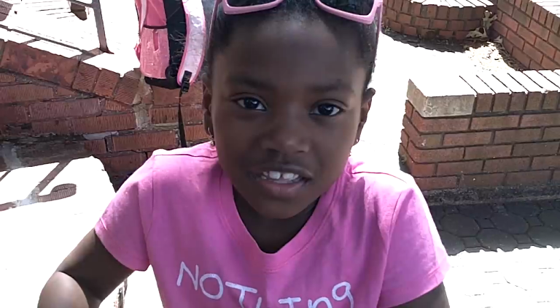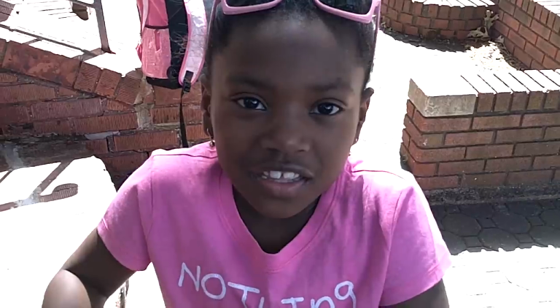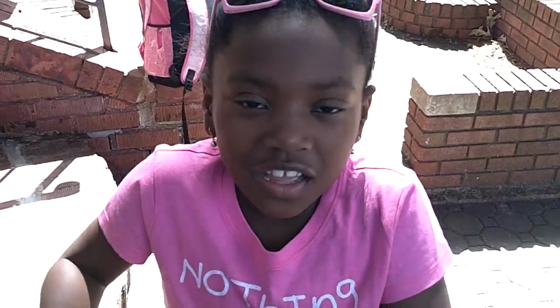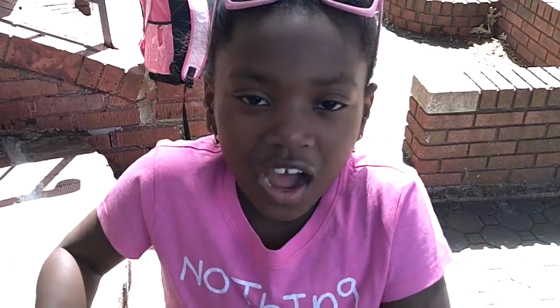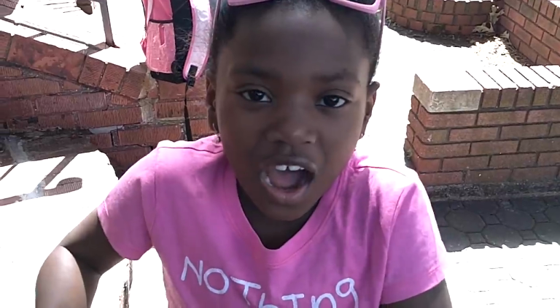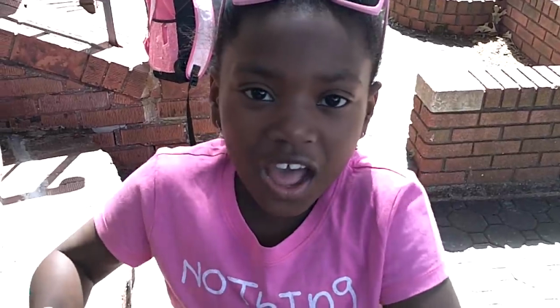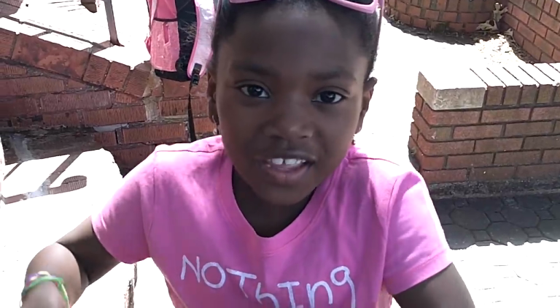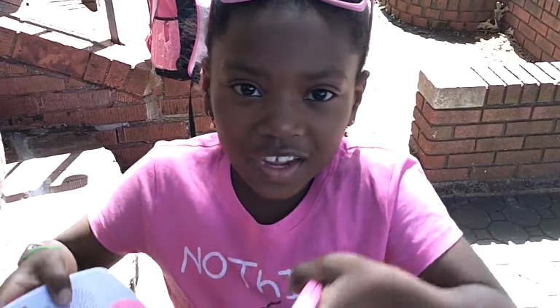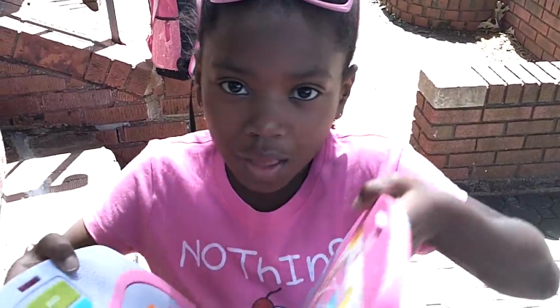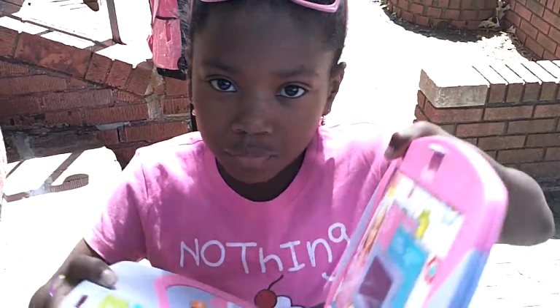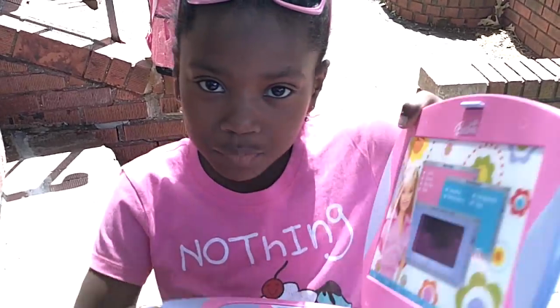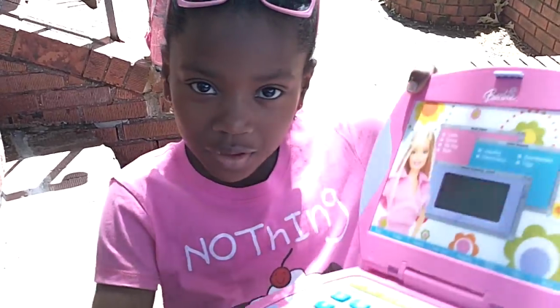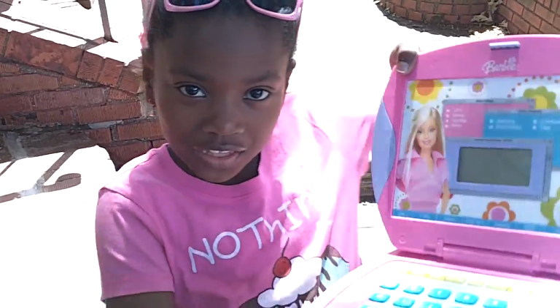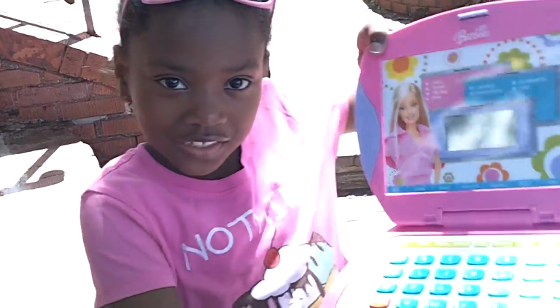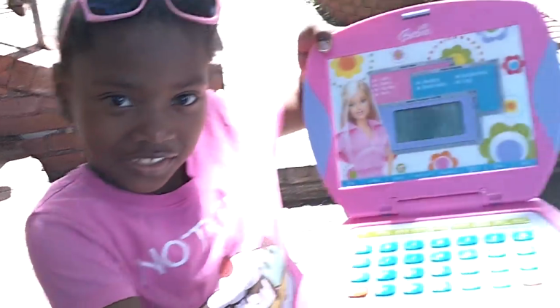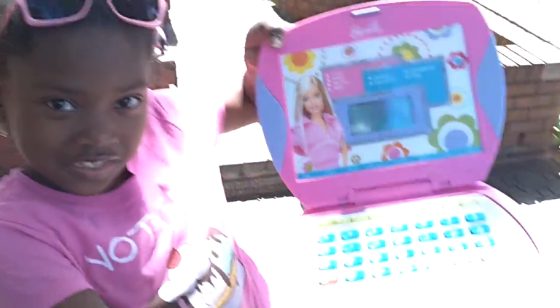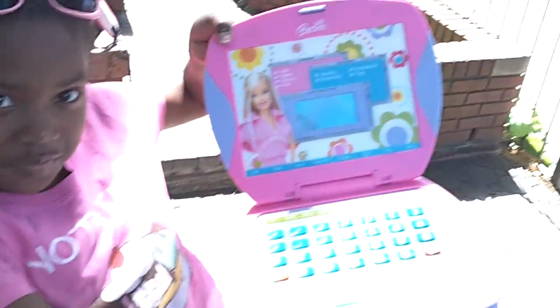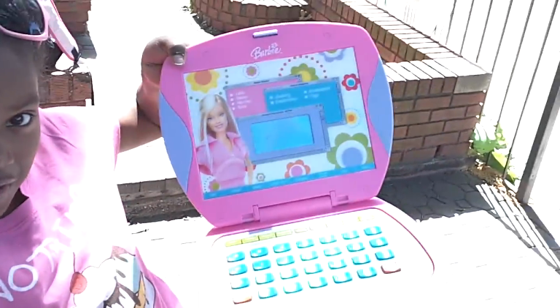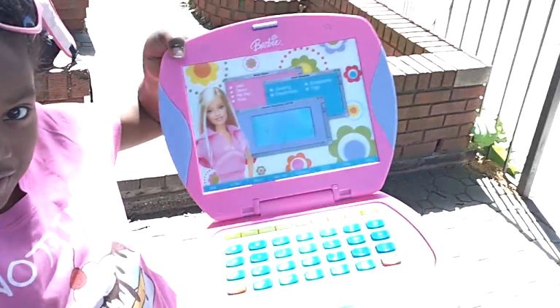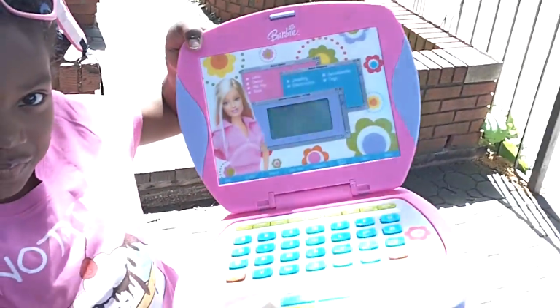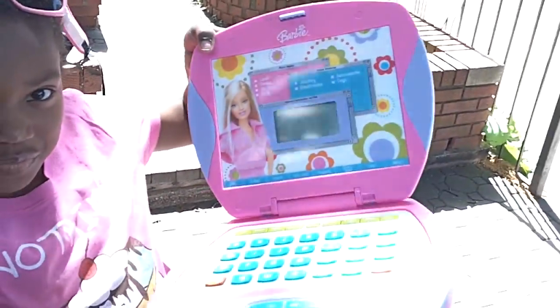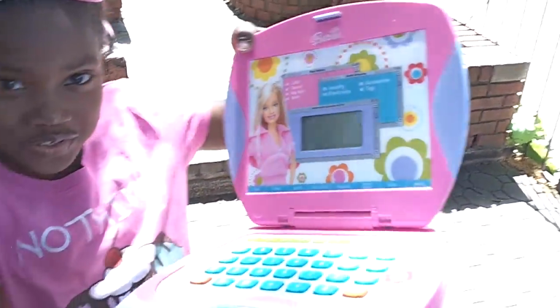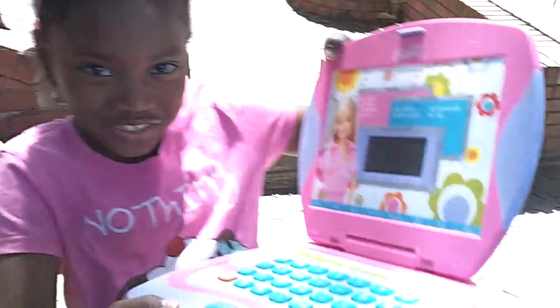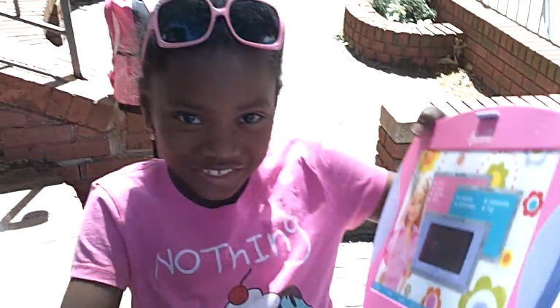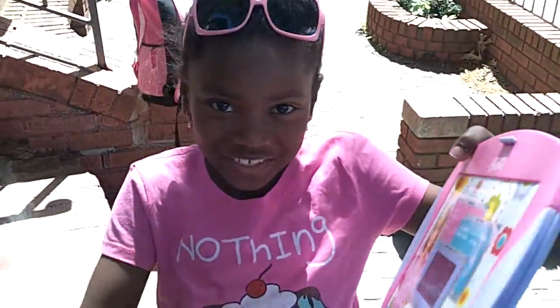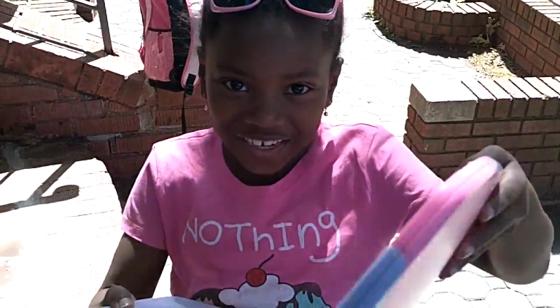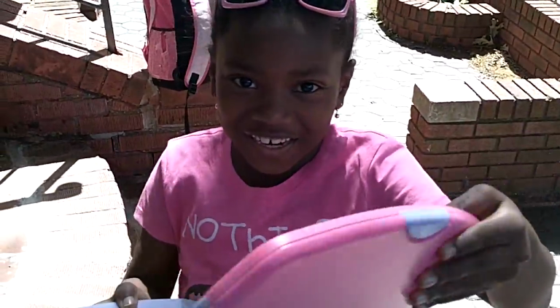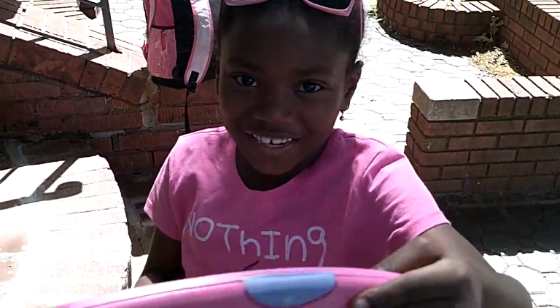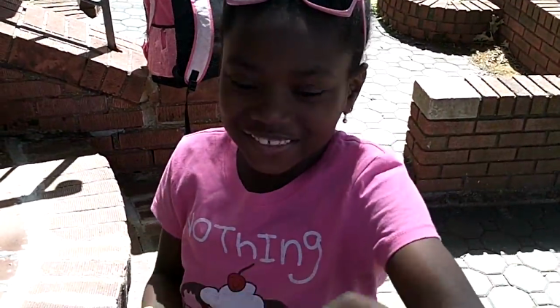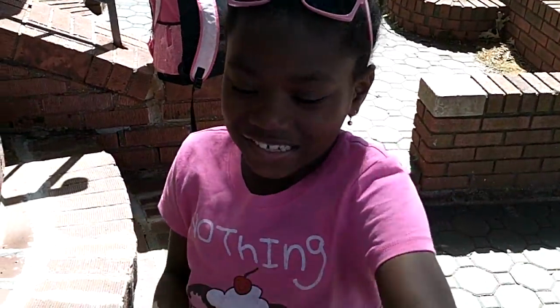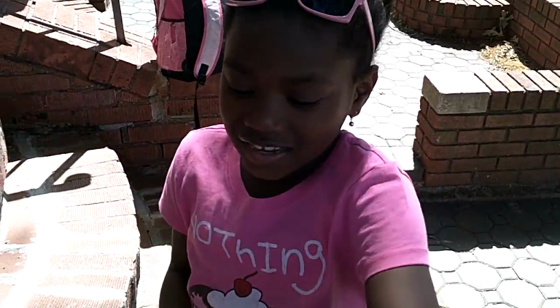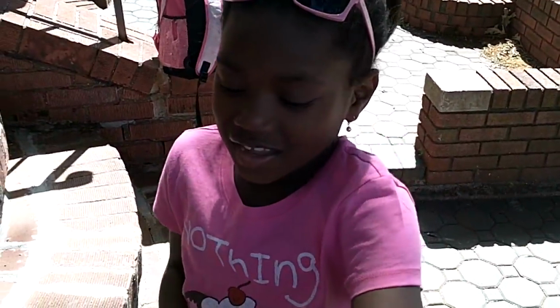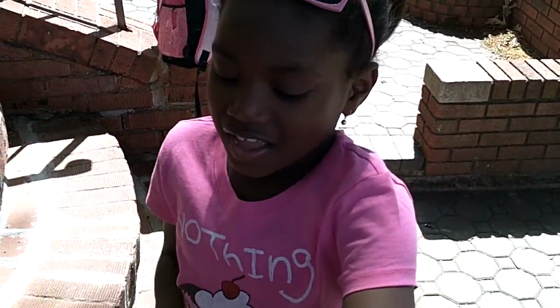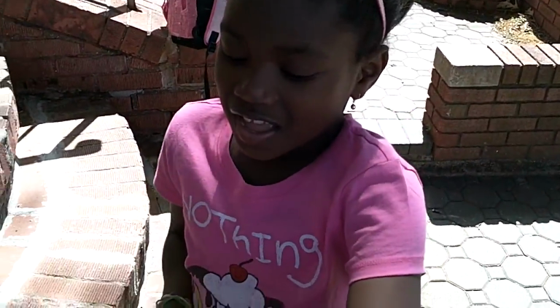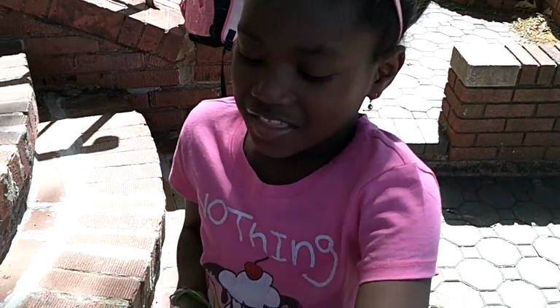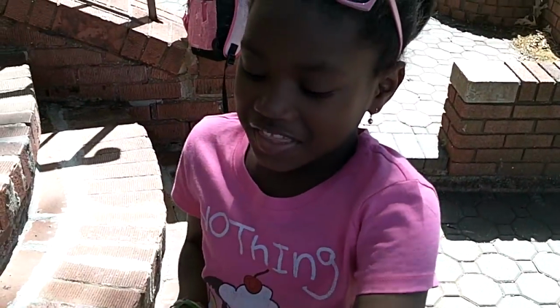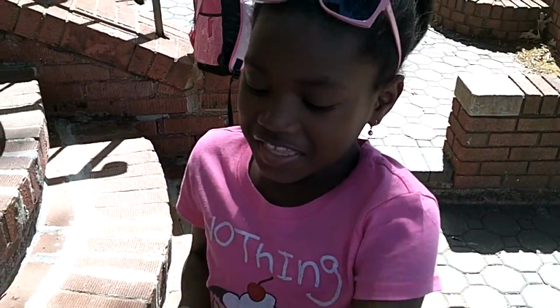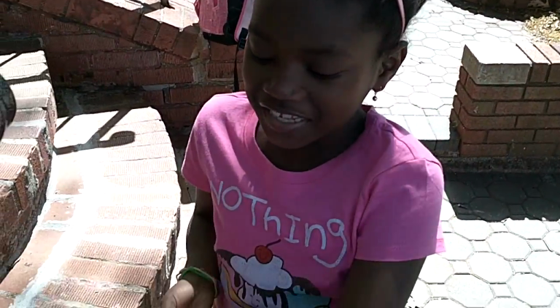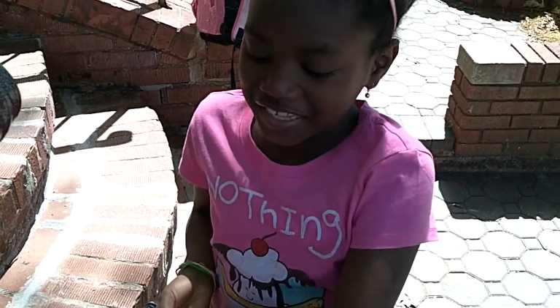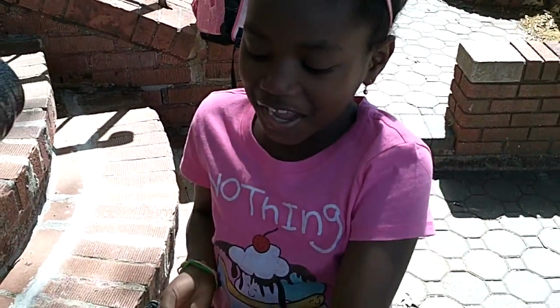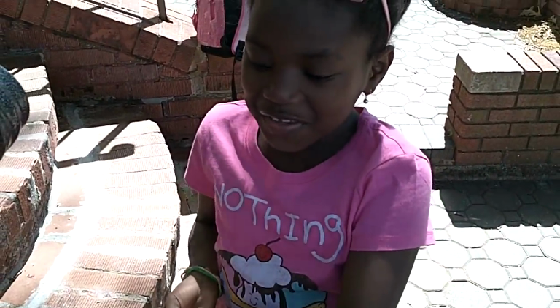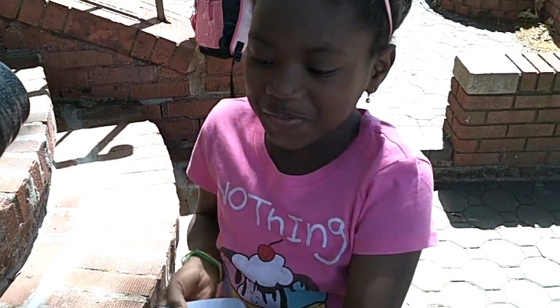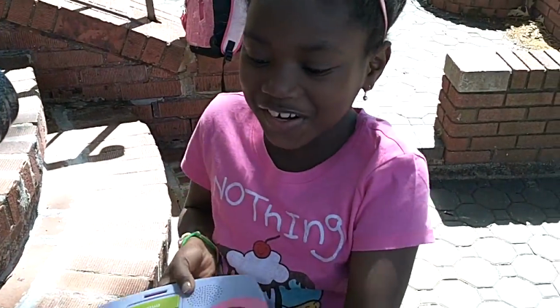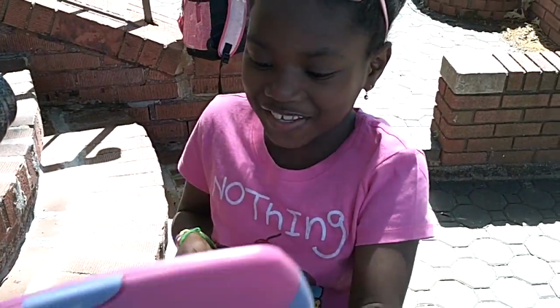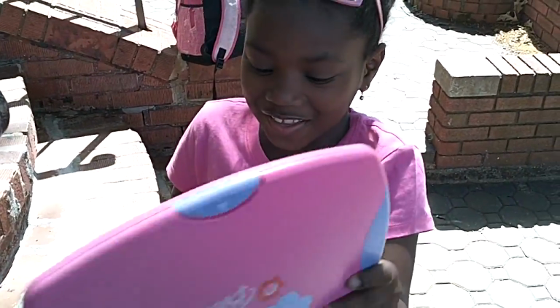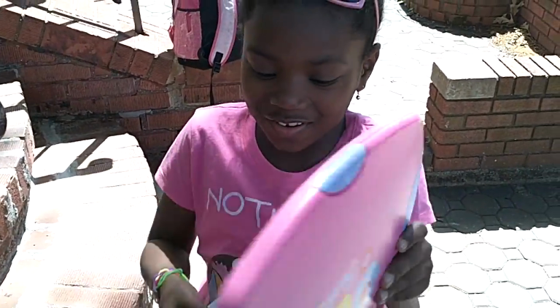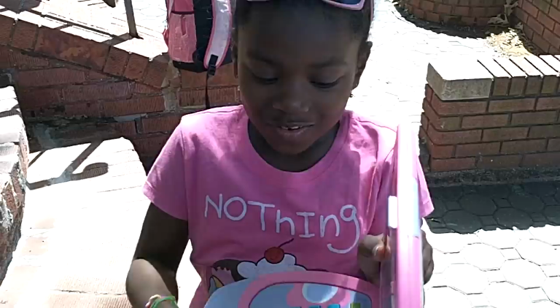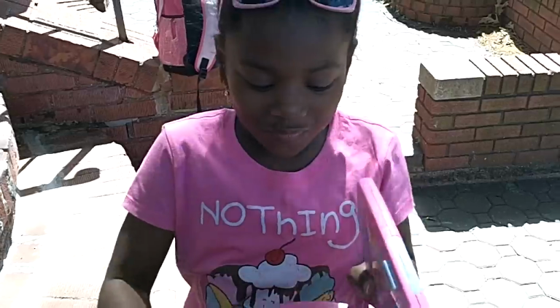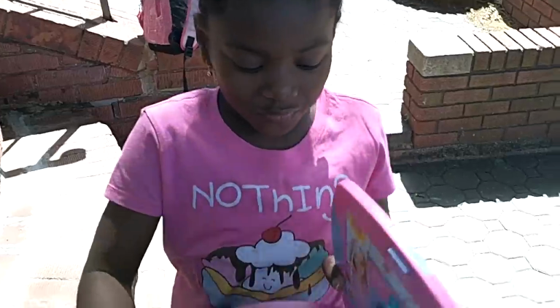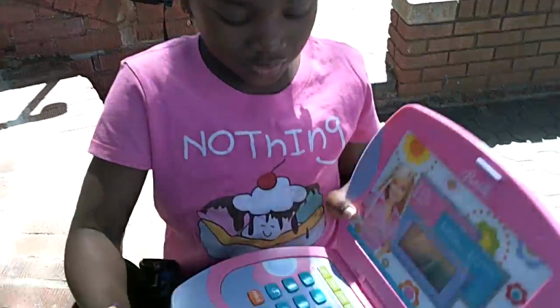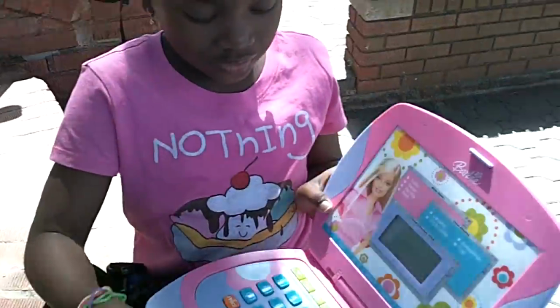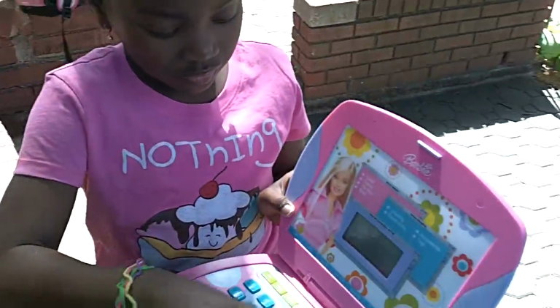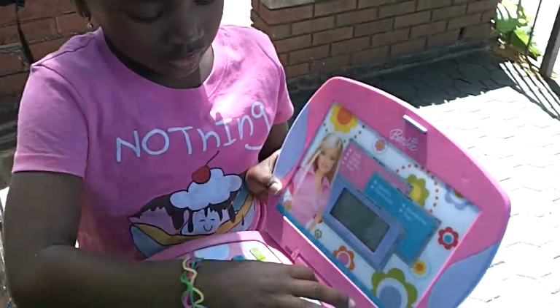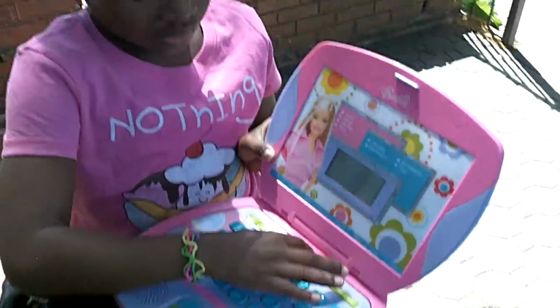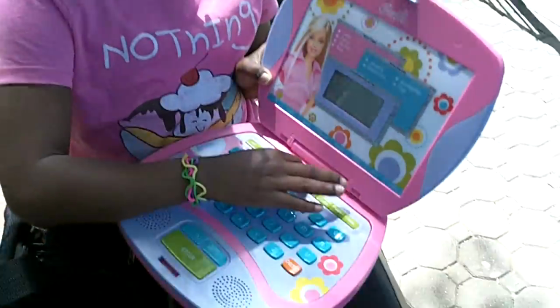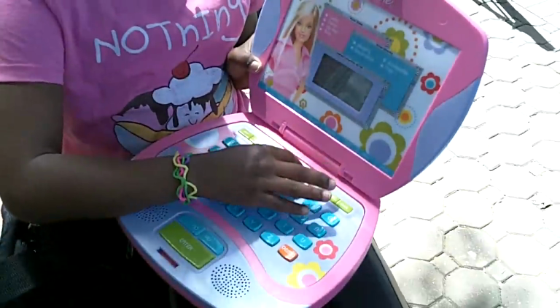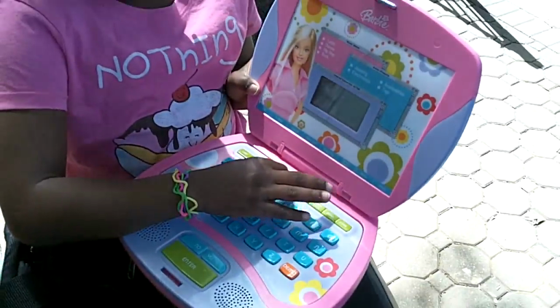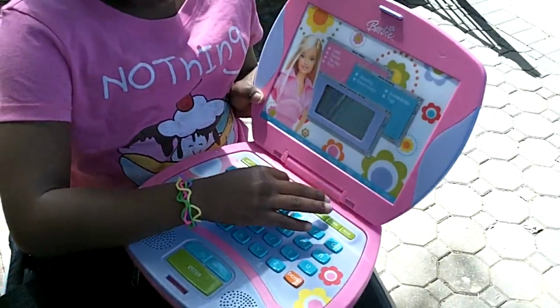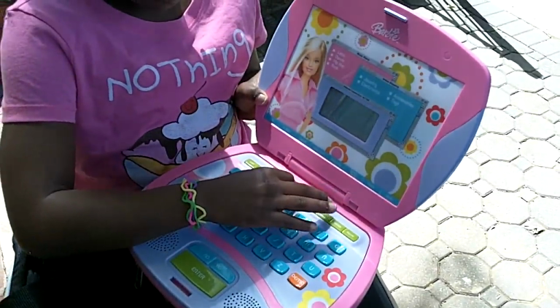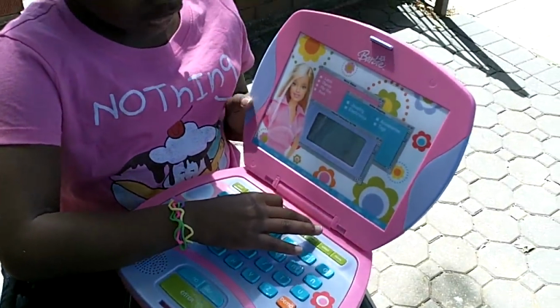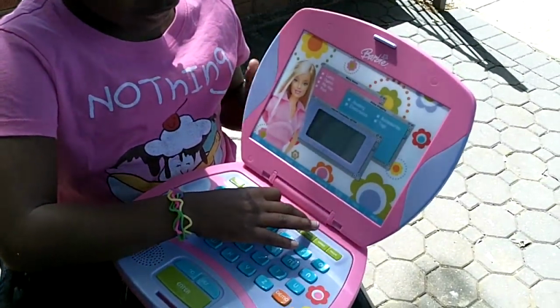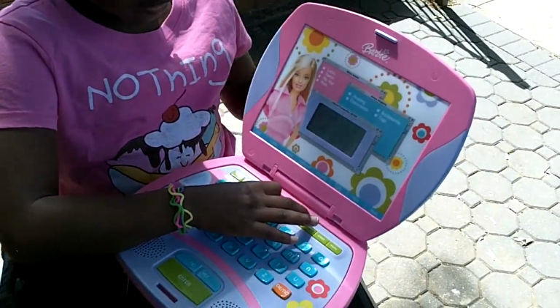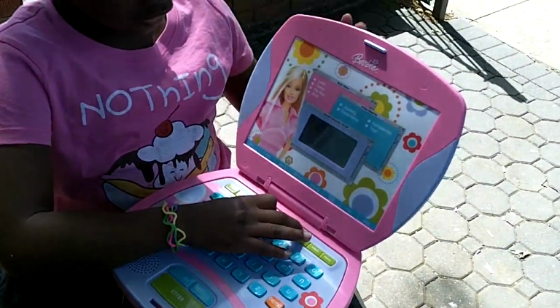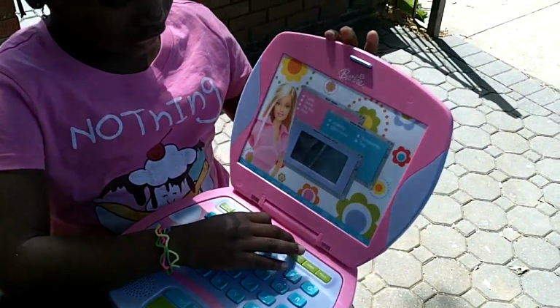Hi, I'm Amaya. This is my computer, and this is how you work it. First you turn it on like this.